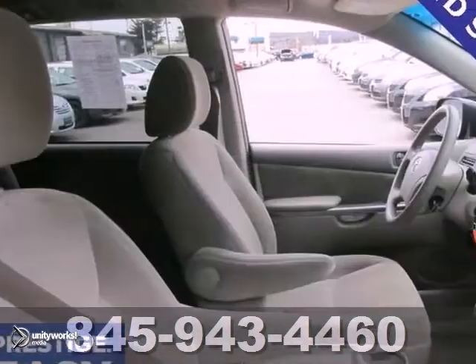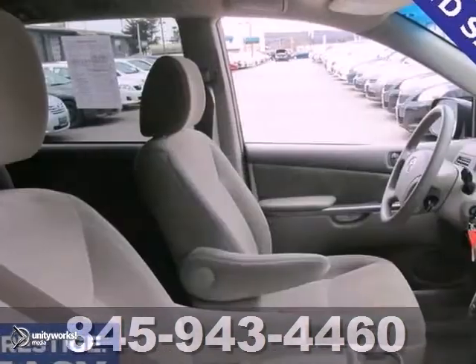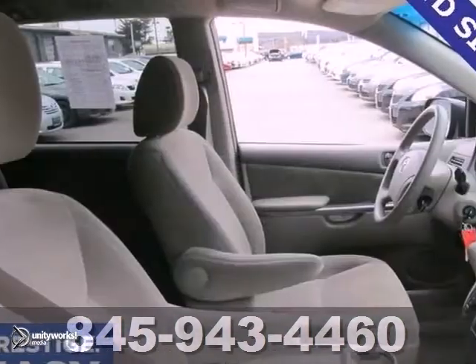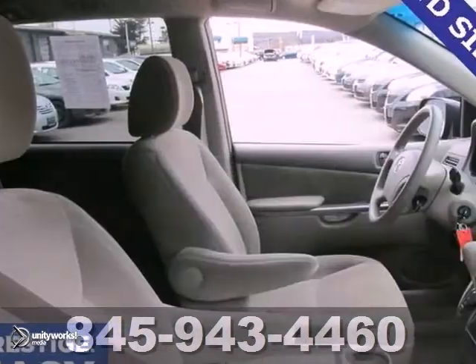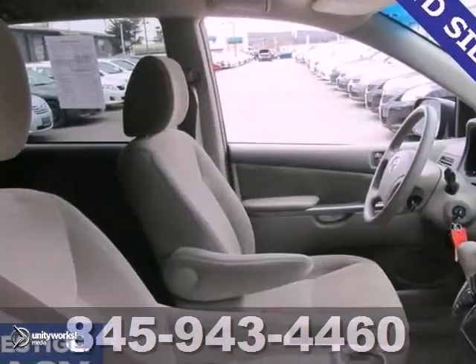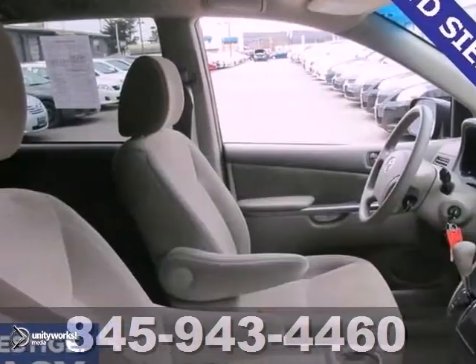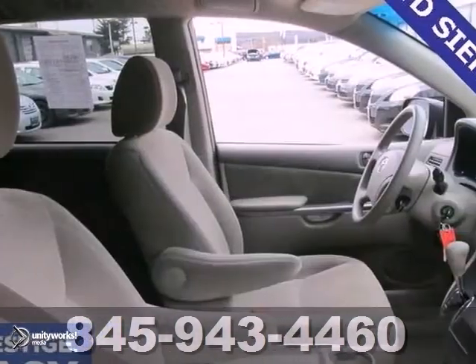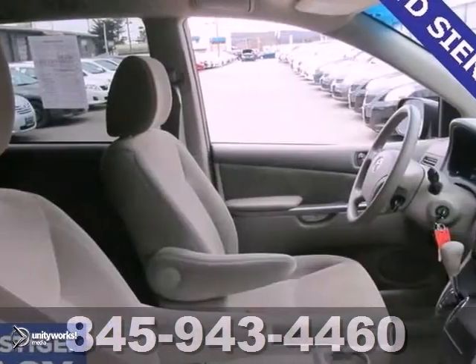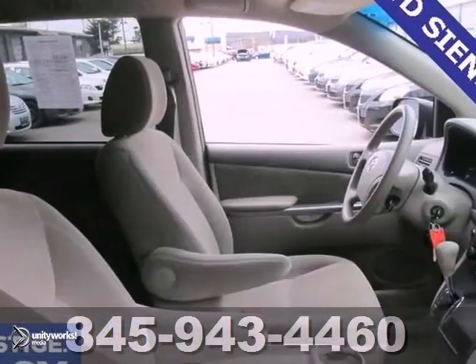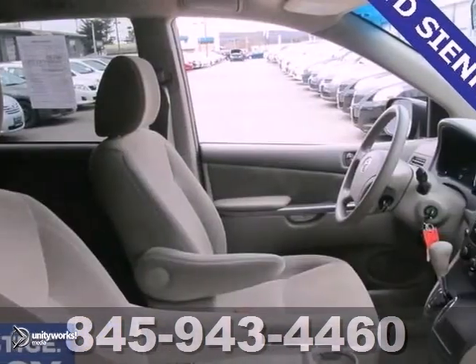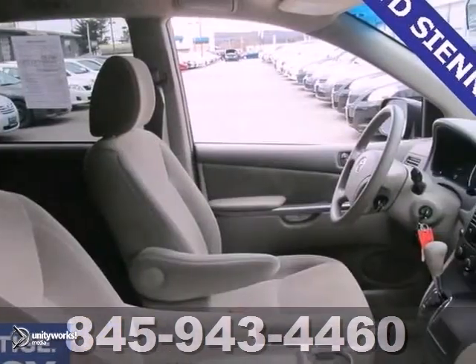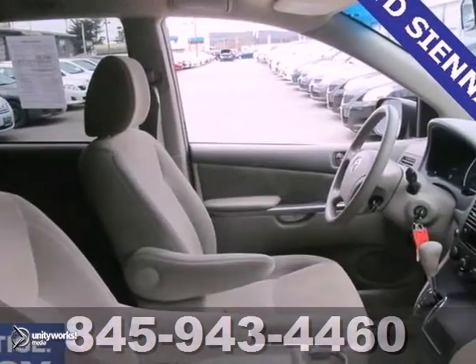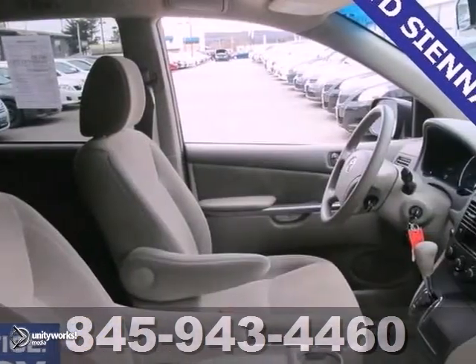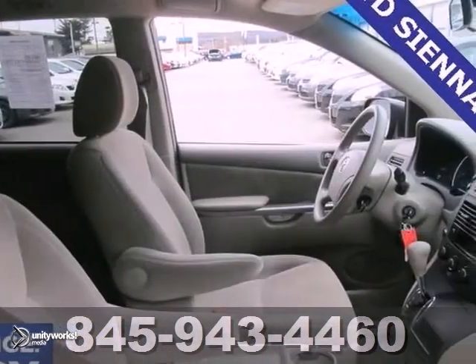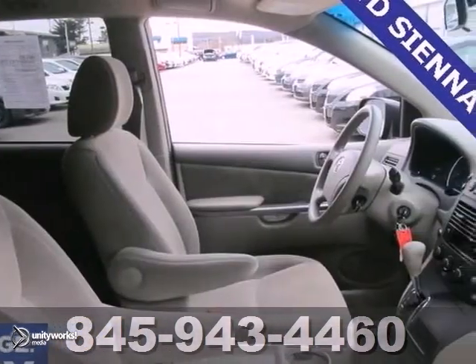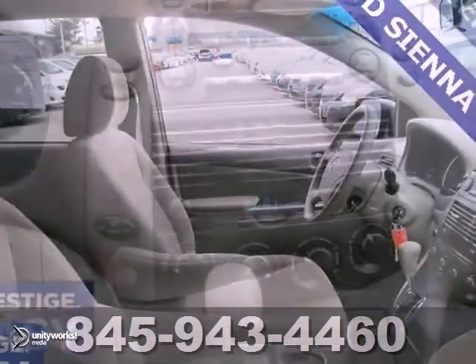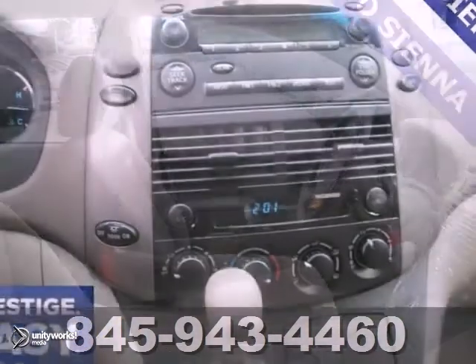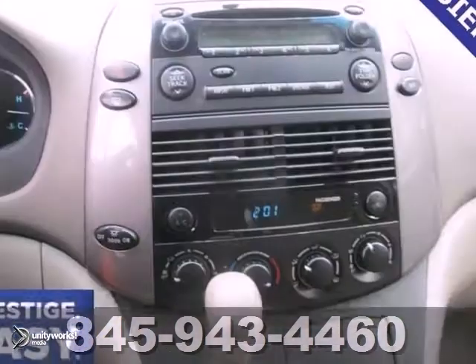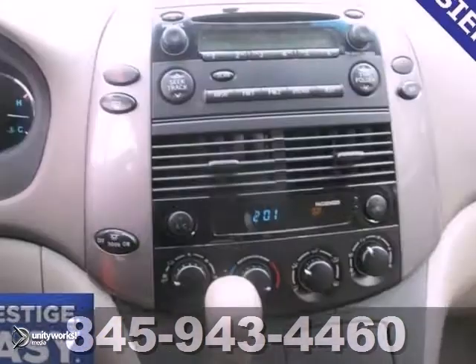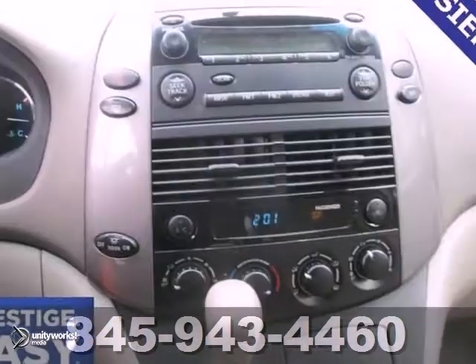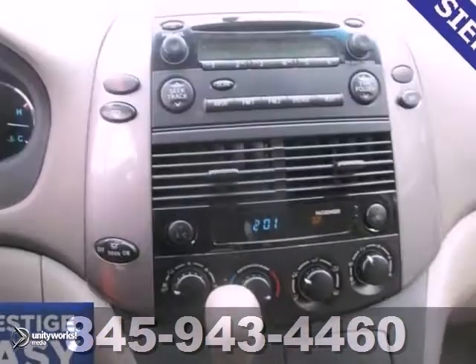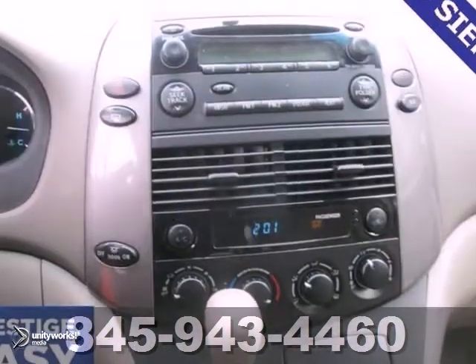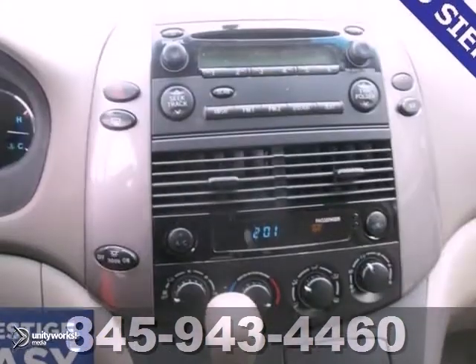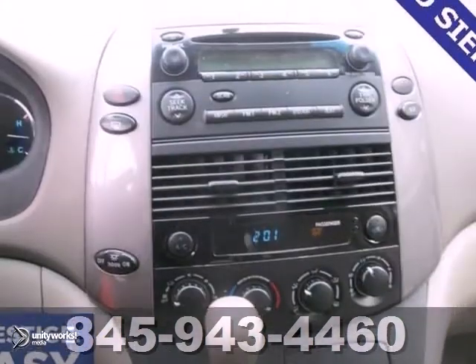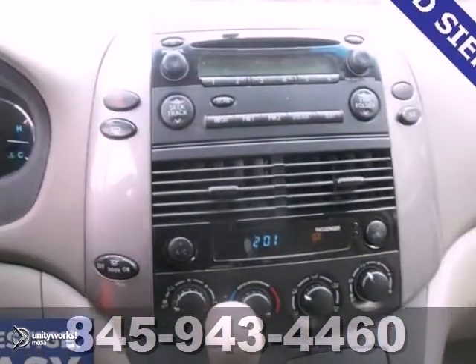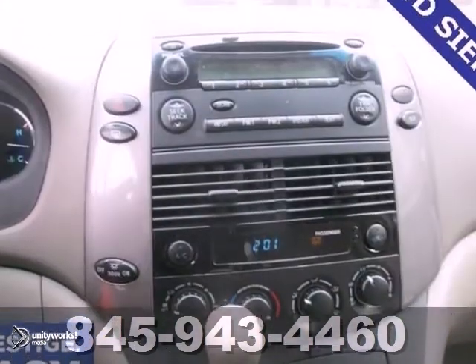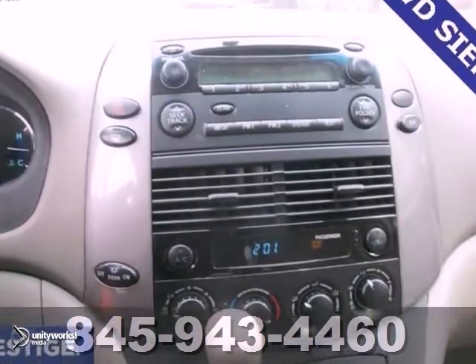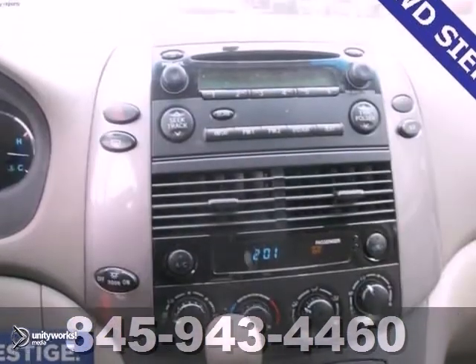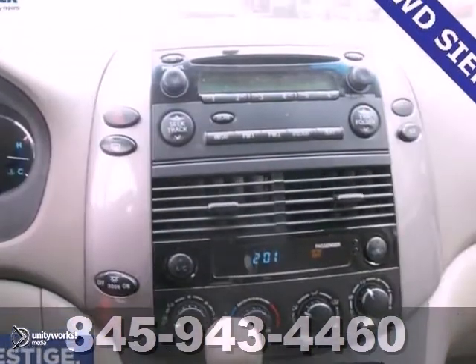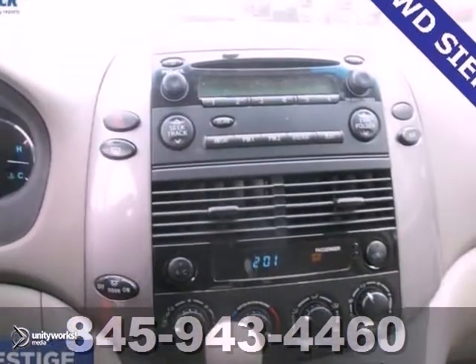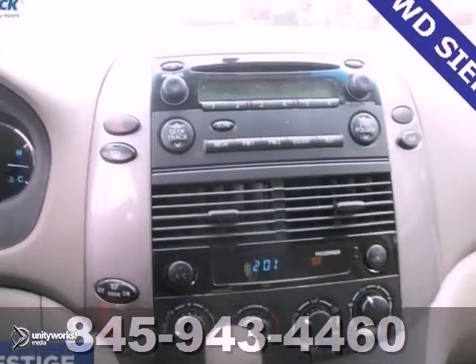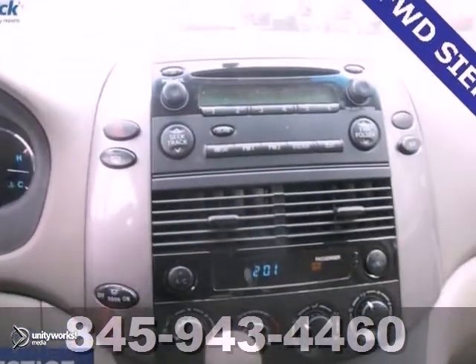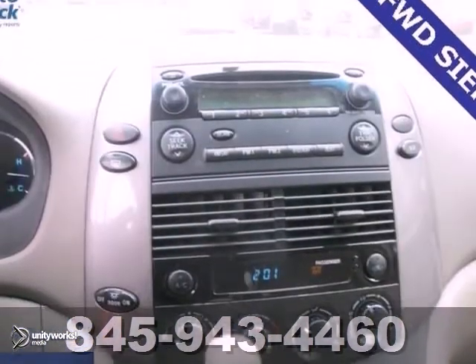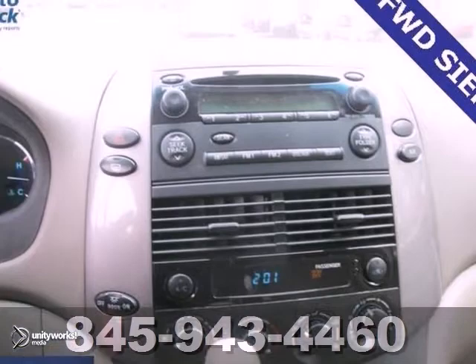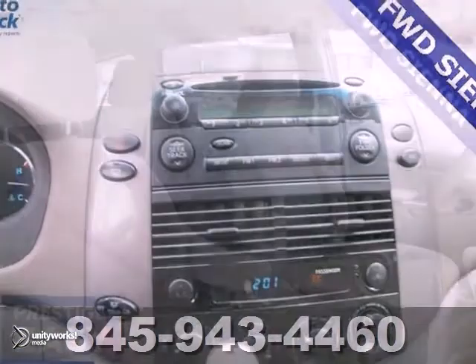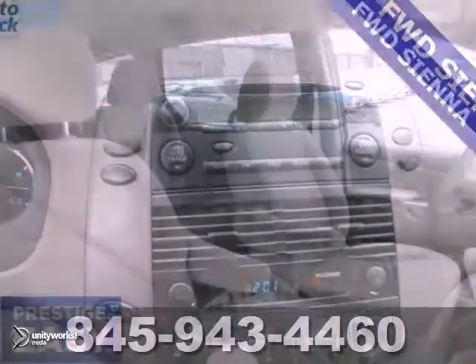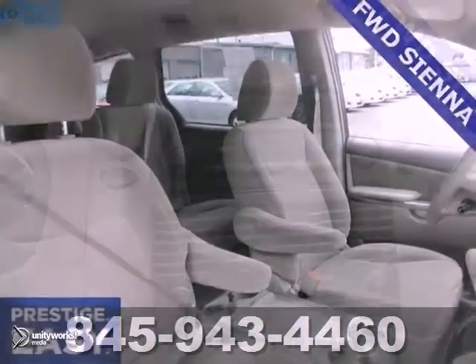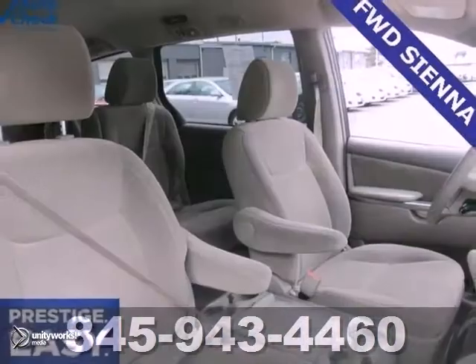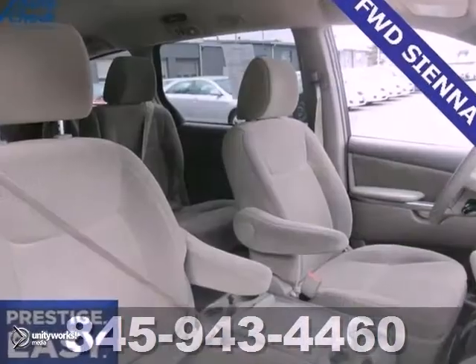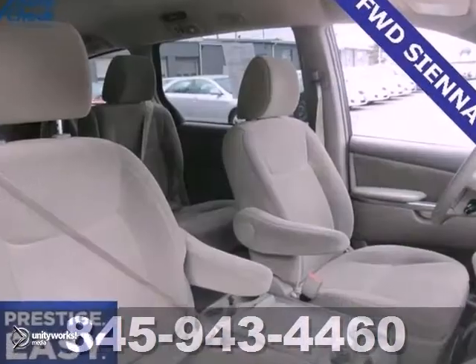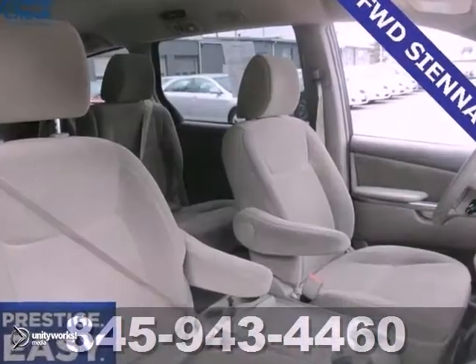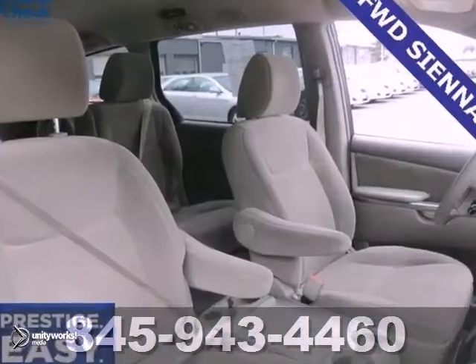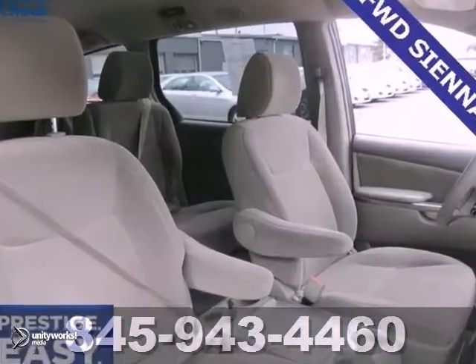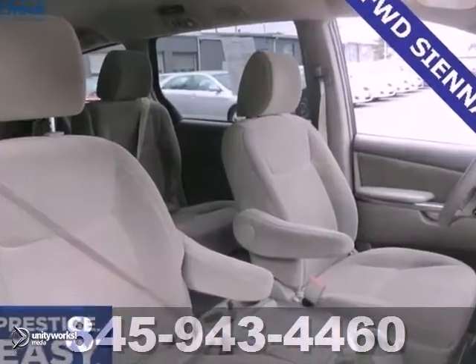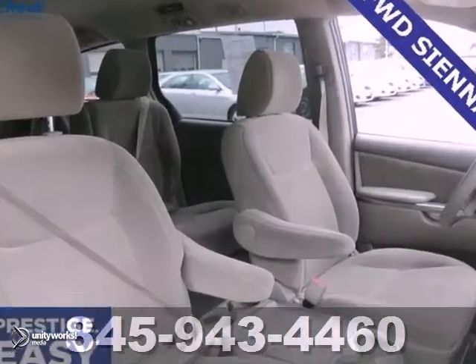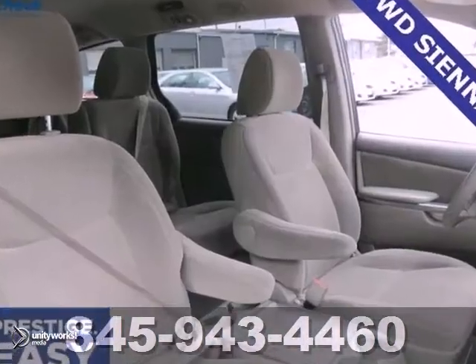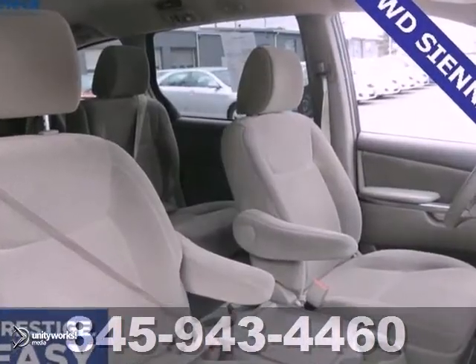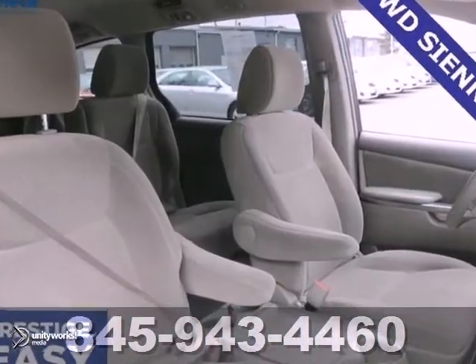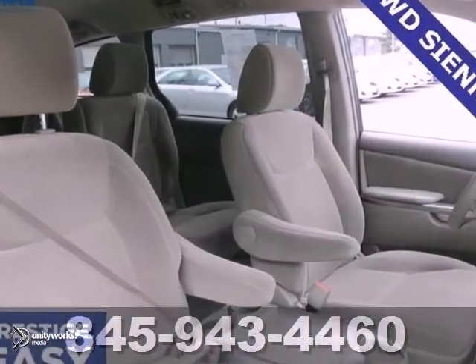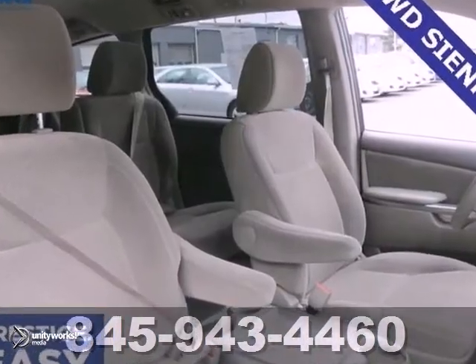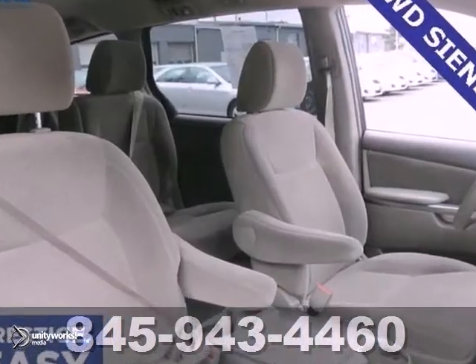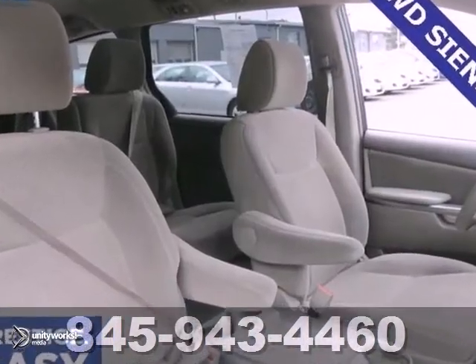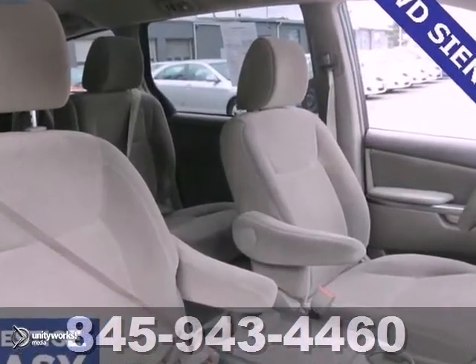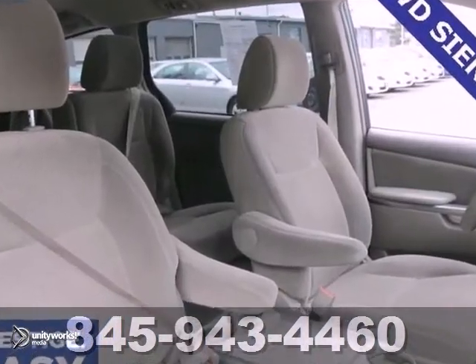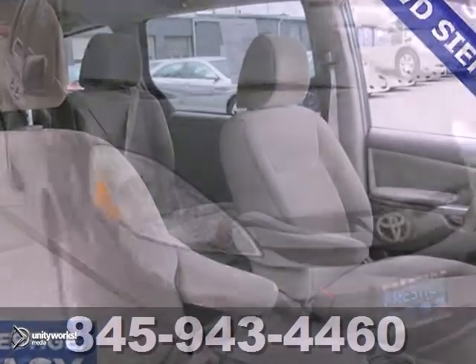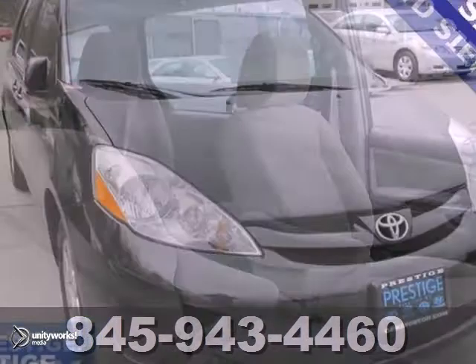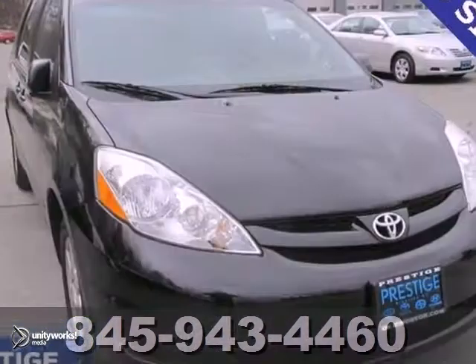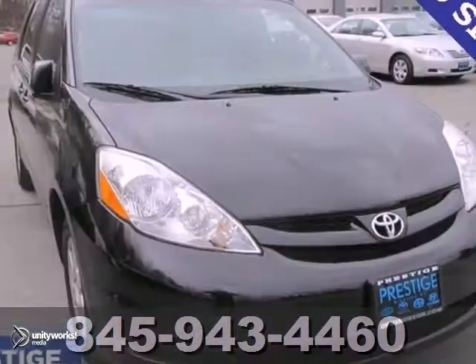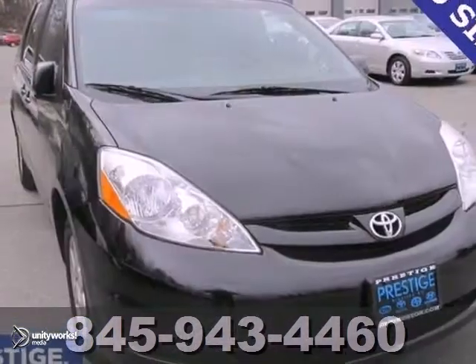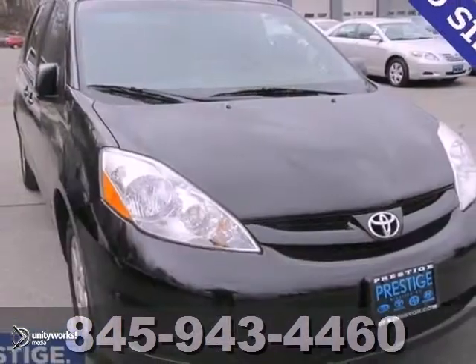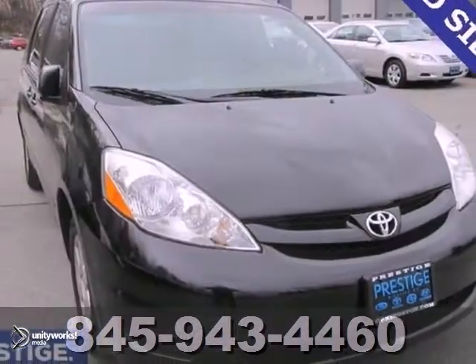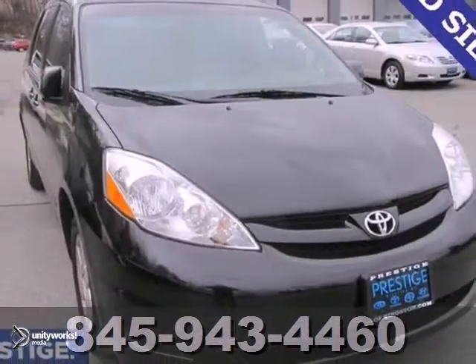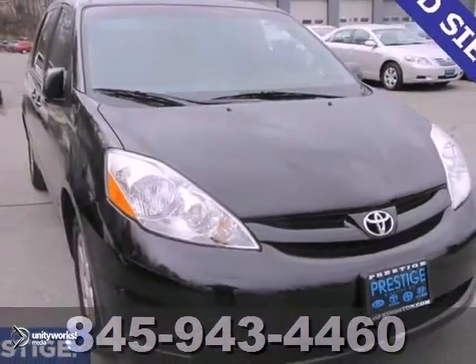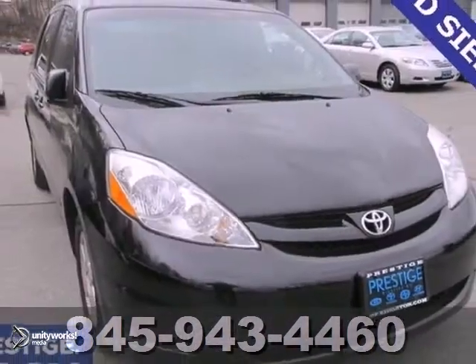And it has privacy glass, brake assist, and even a CD player. You'll need to see this one in person. Come on out and take it for a test drive today.